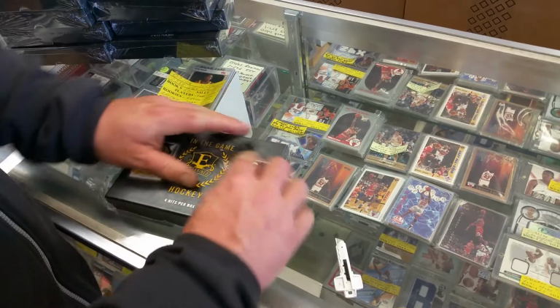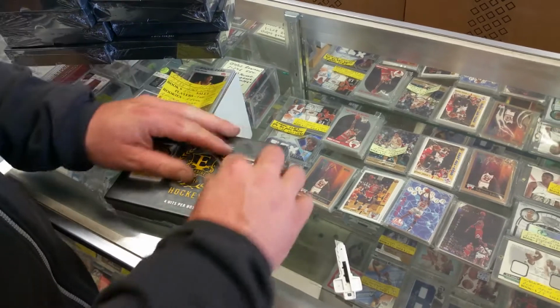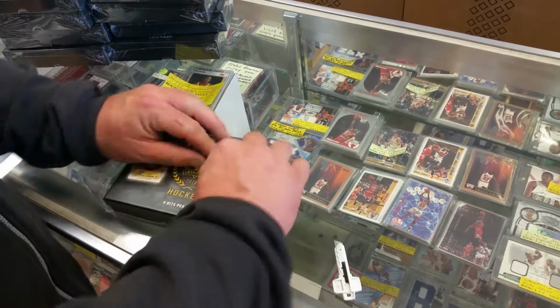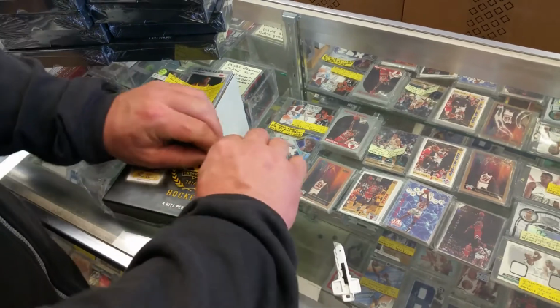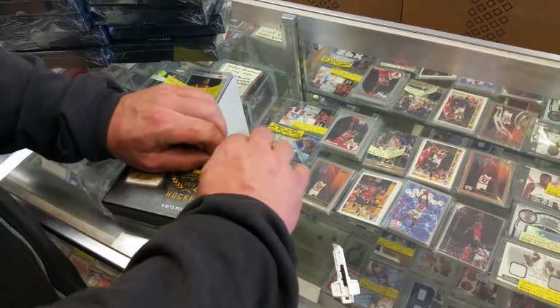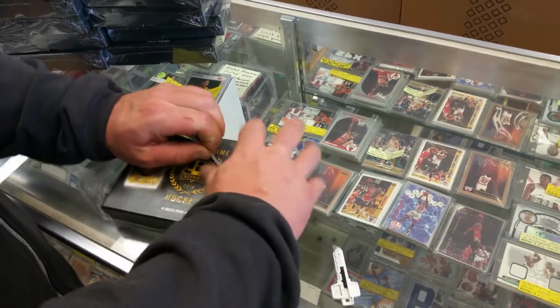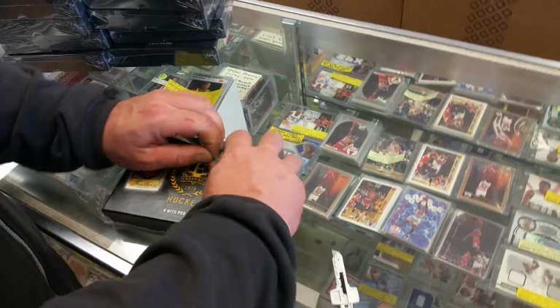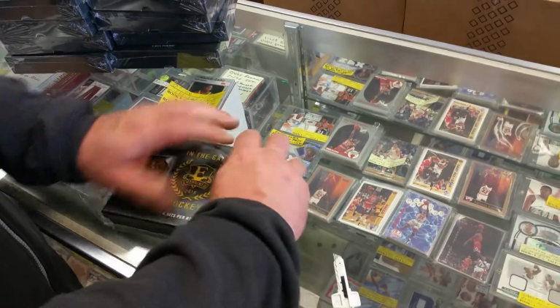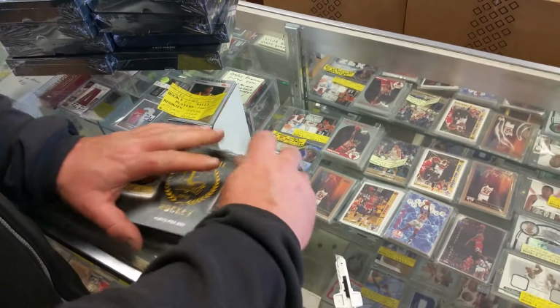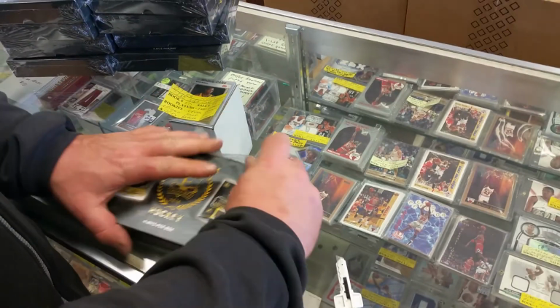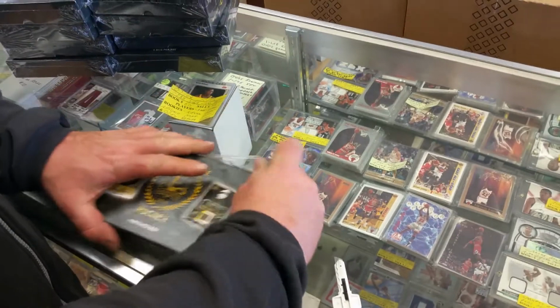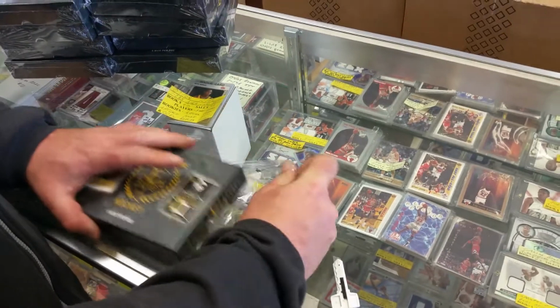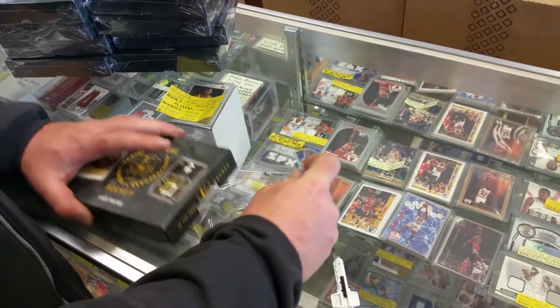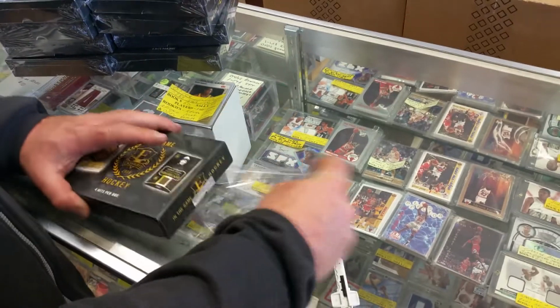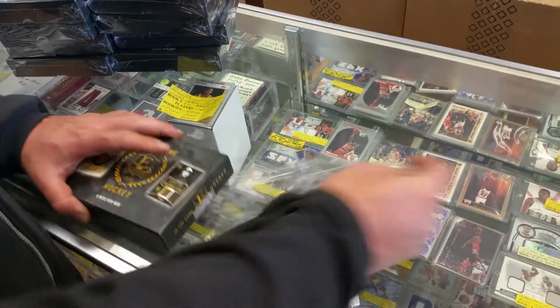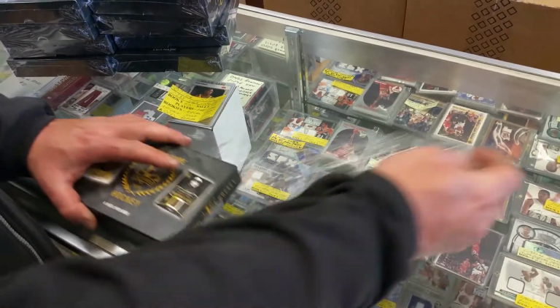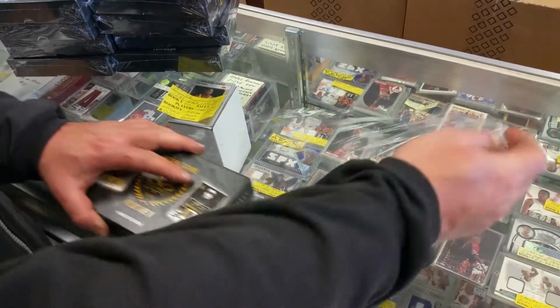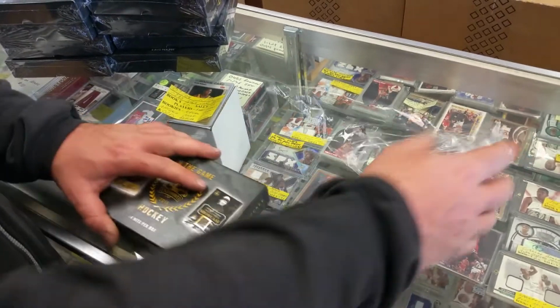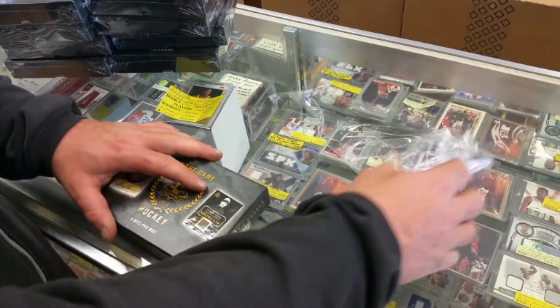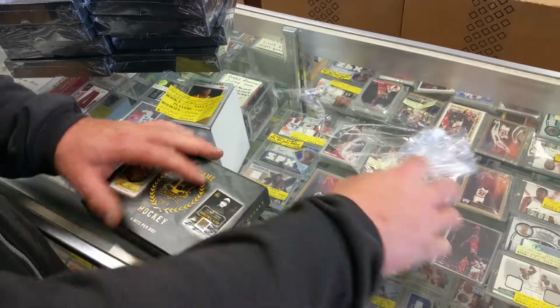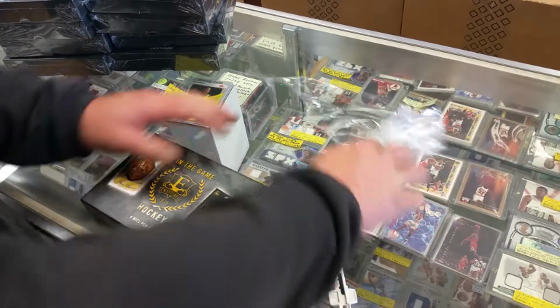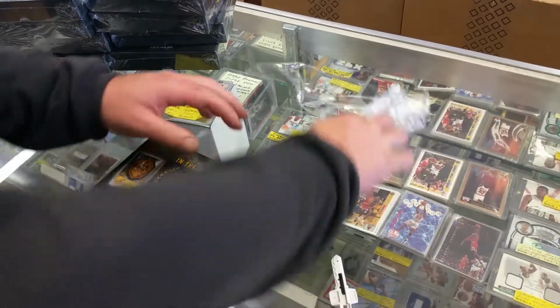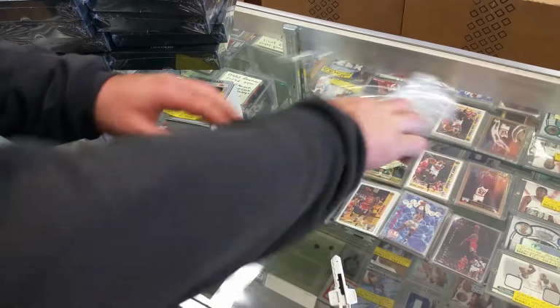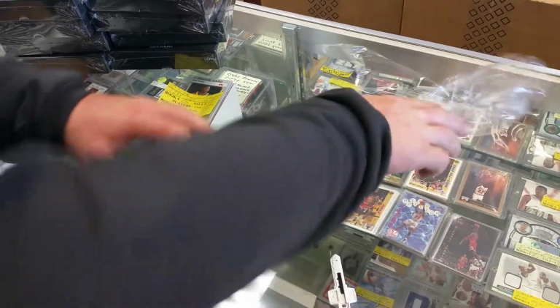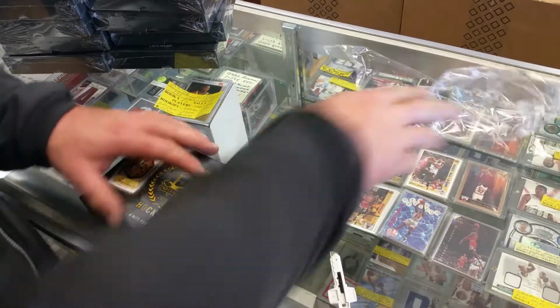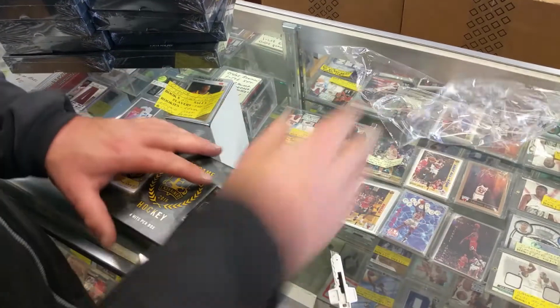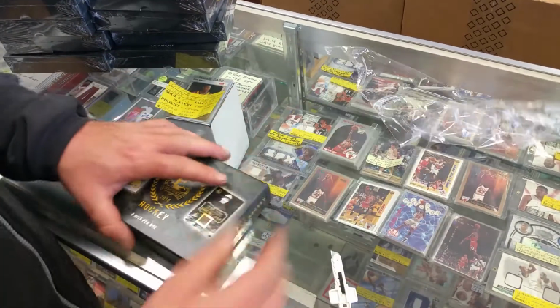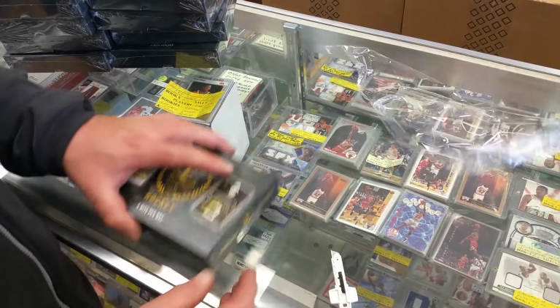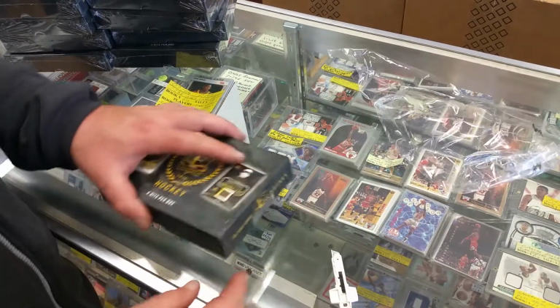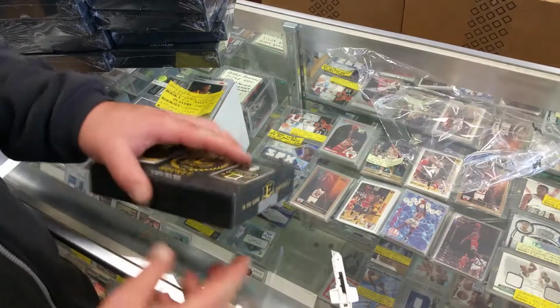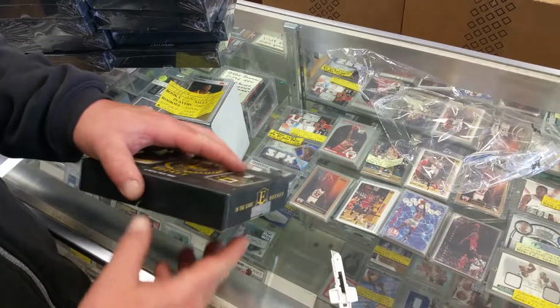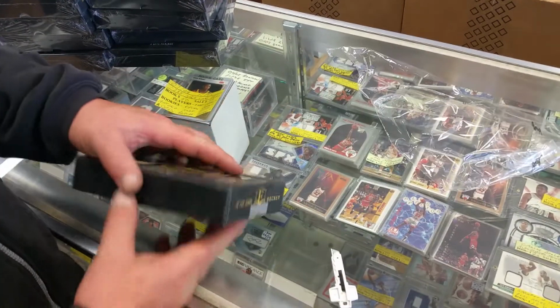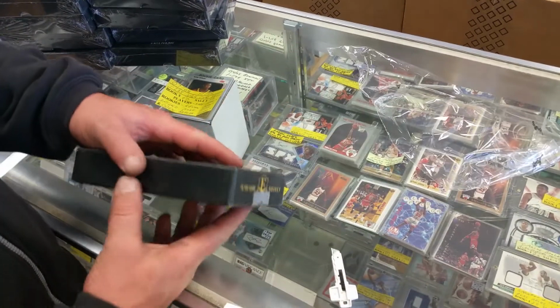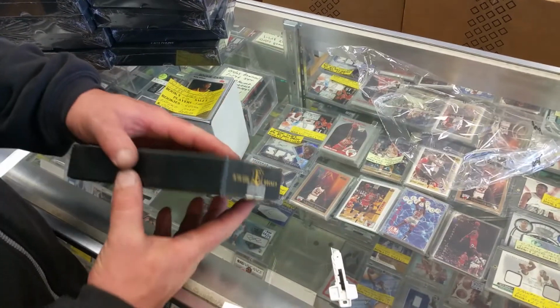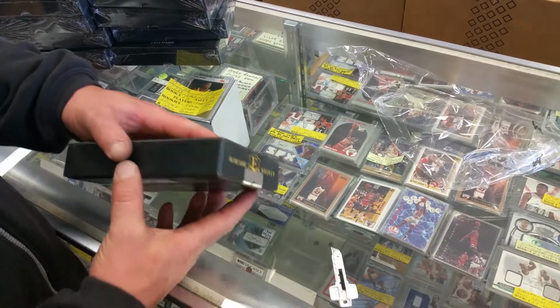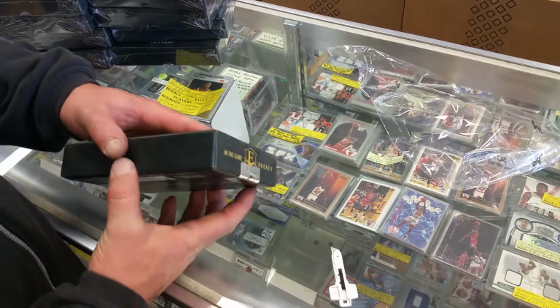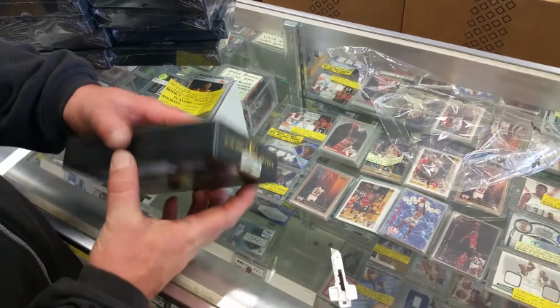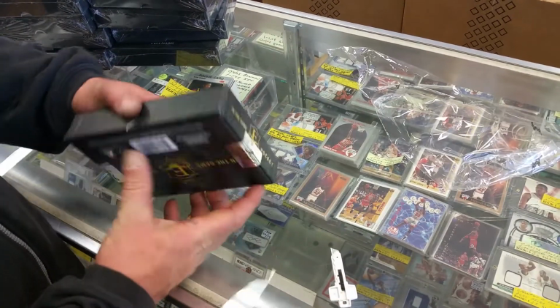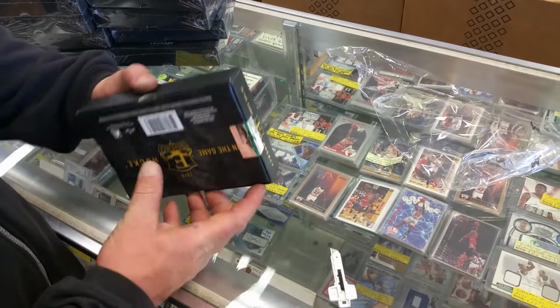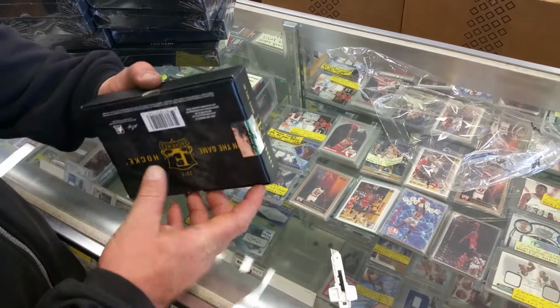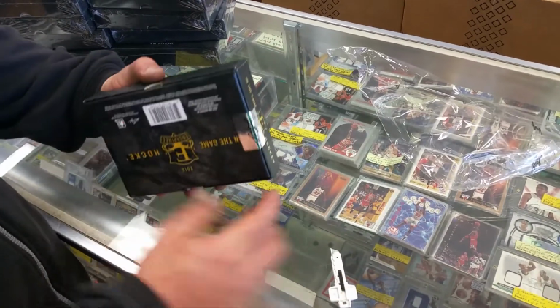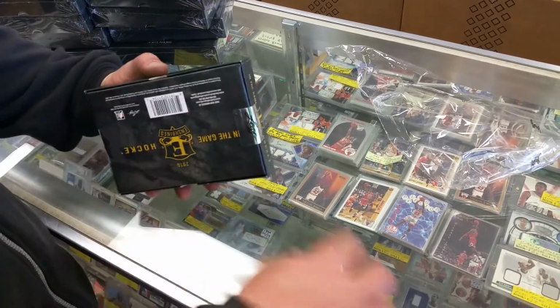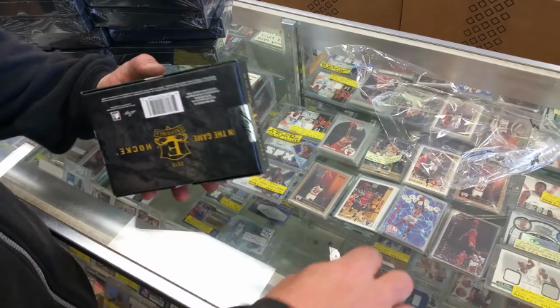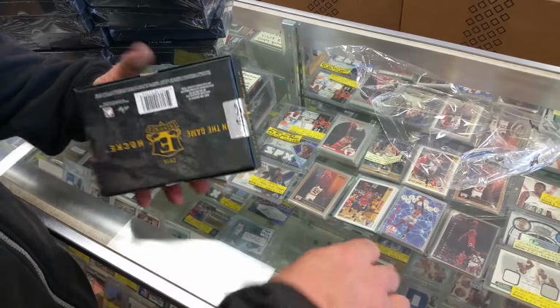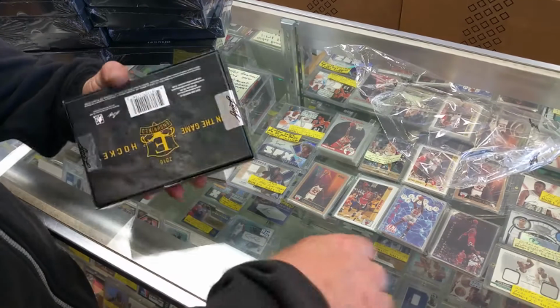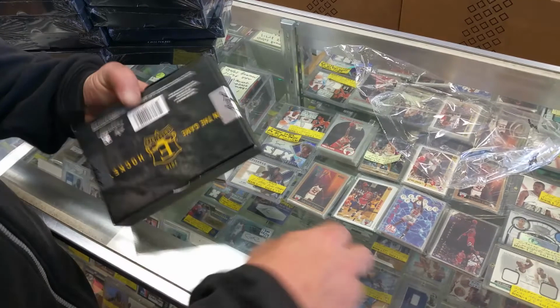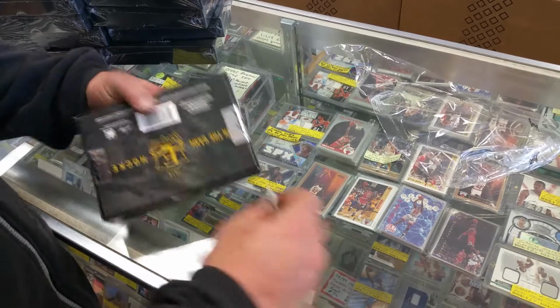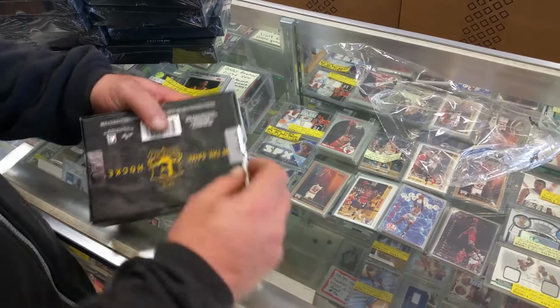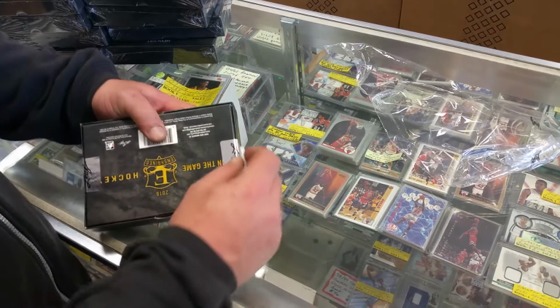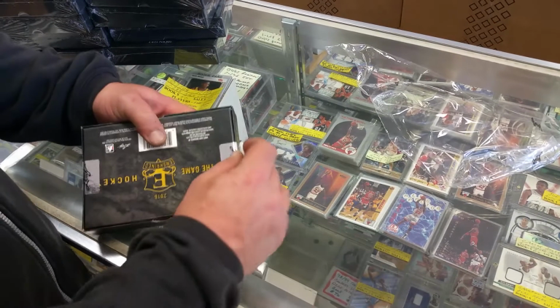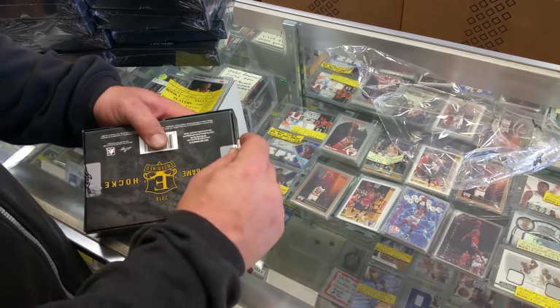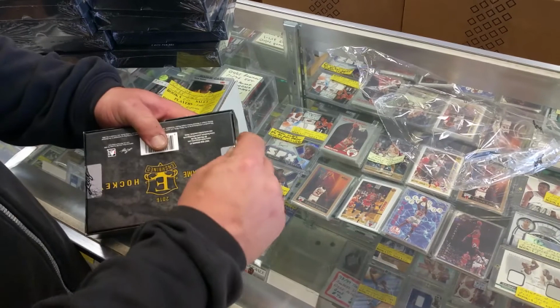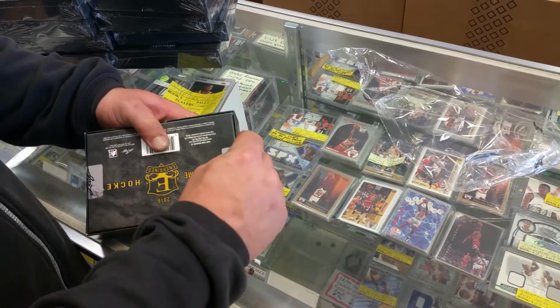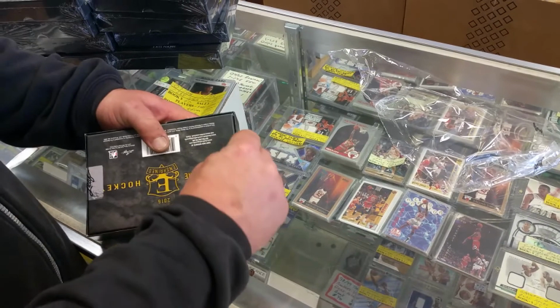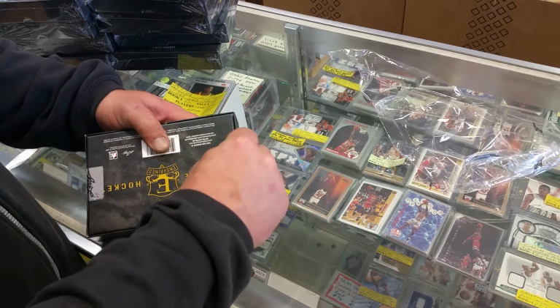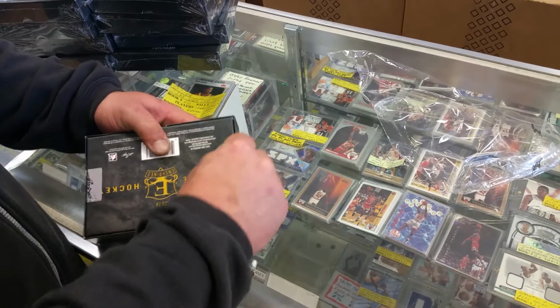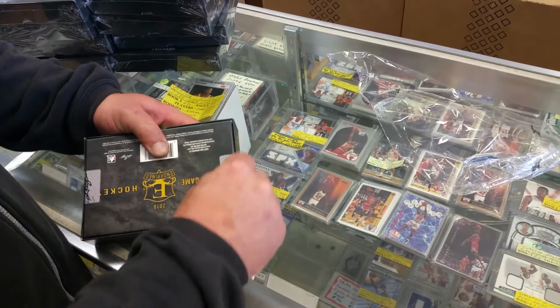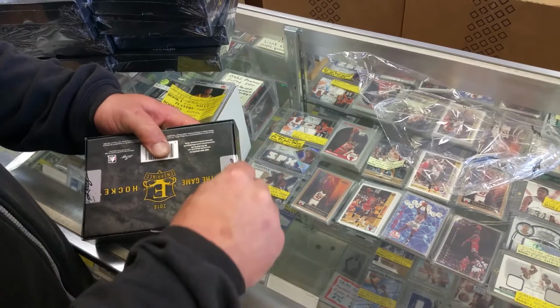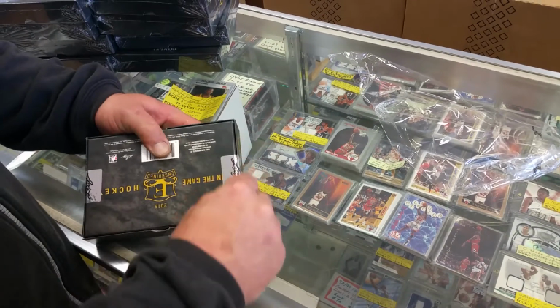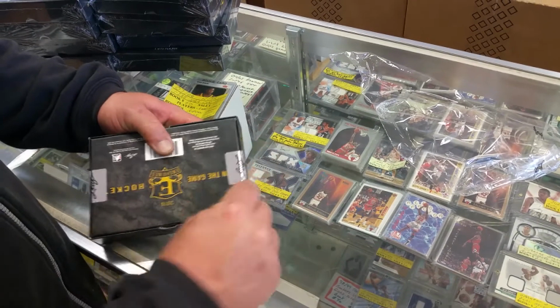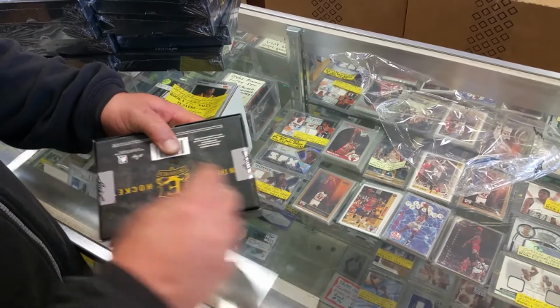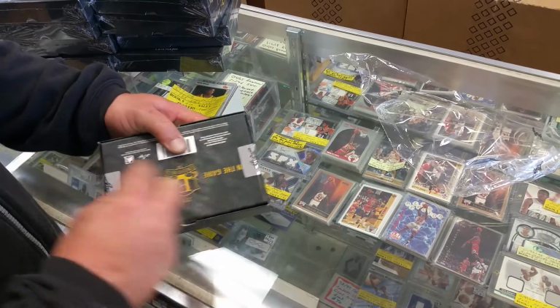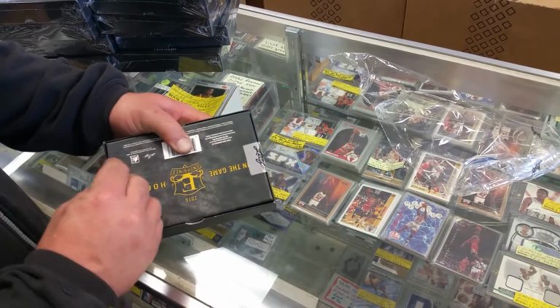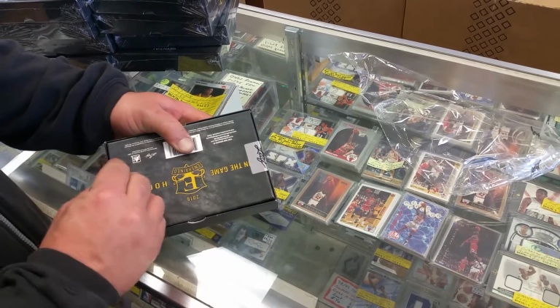Four cards per pack, everything's going to be a hit, and I think everybody who's in there should be in the Hall of Fame.